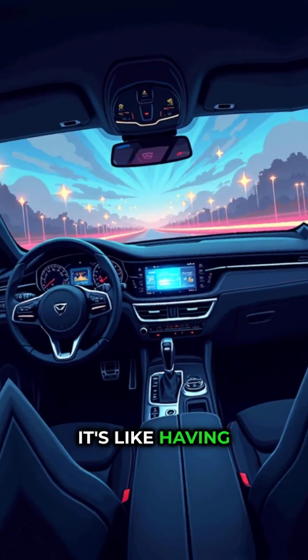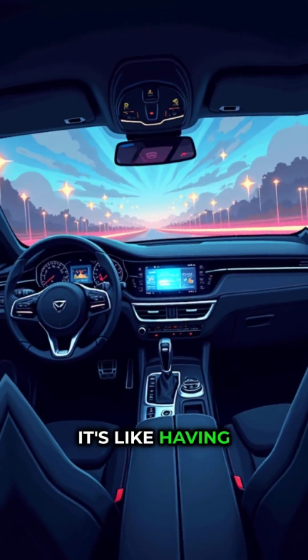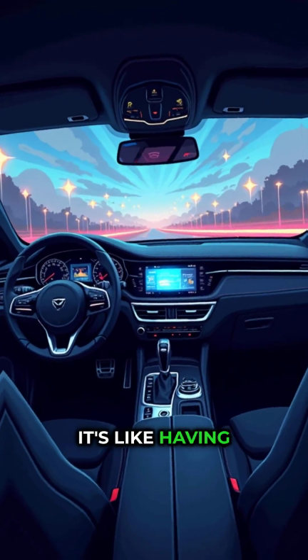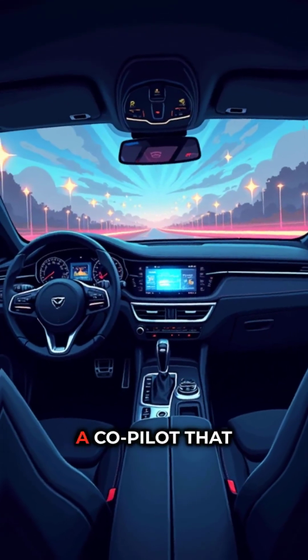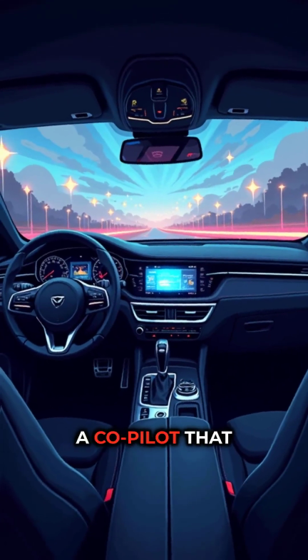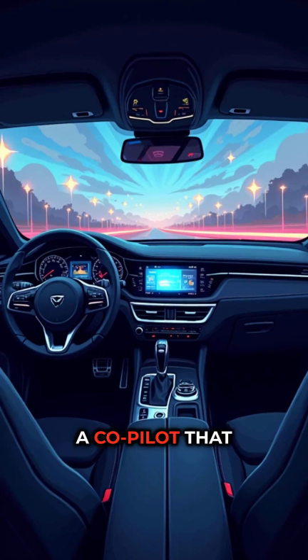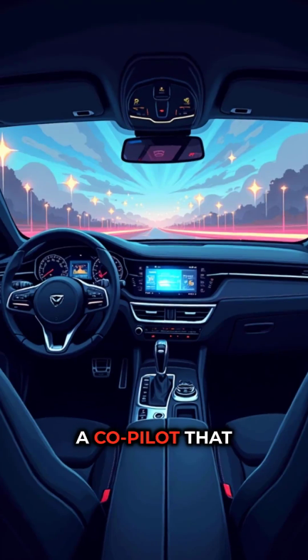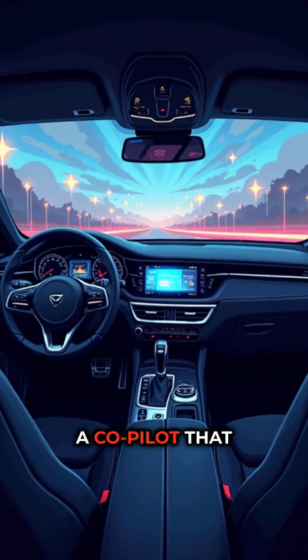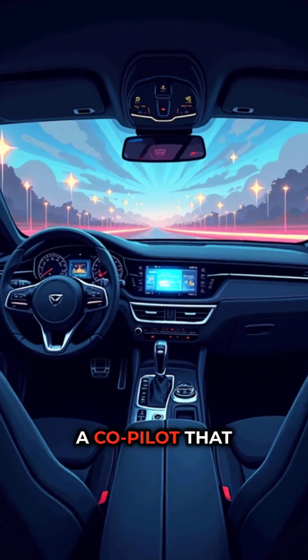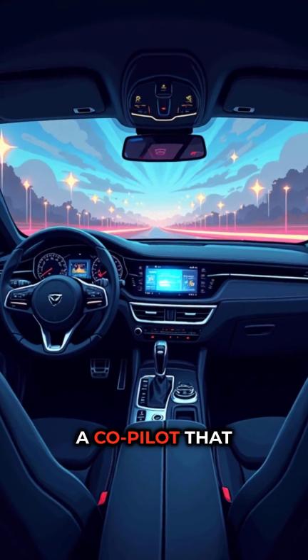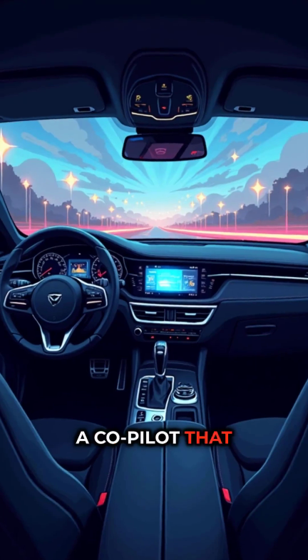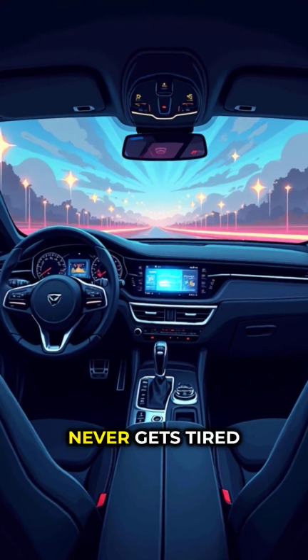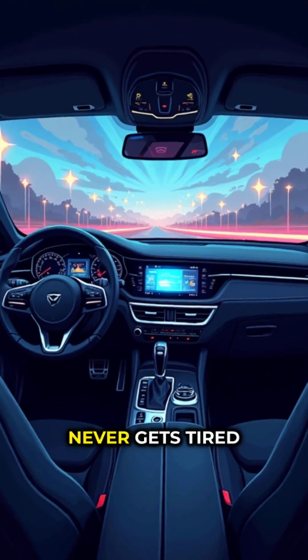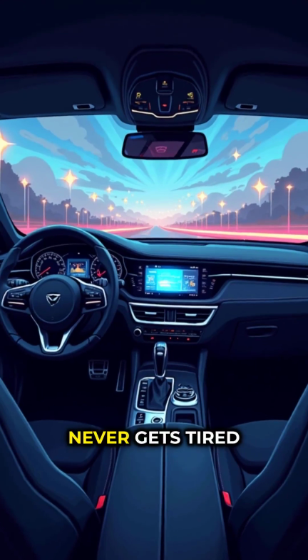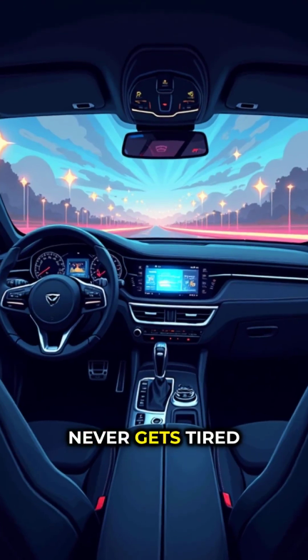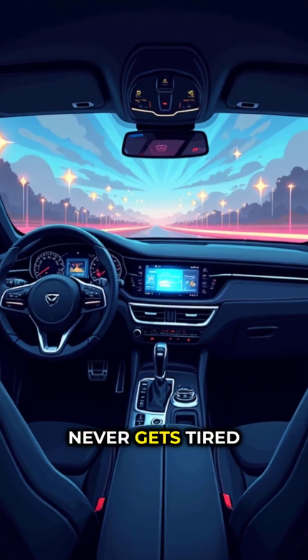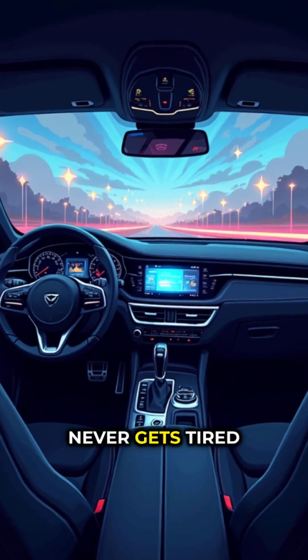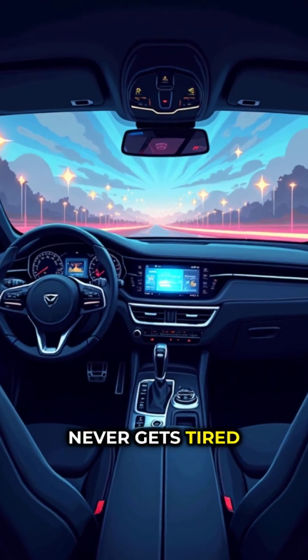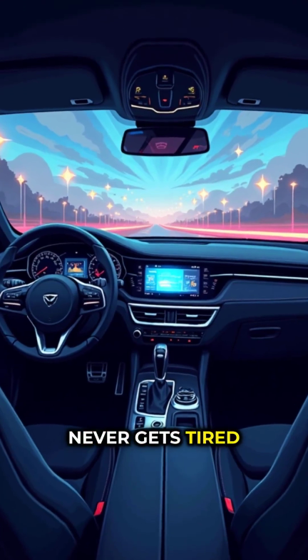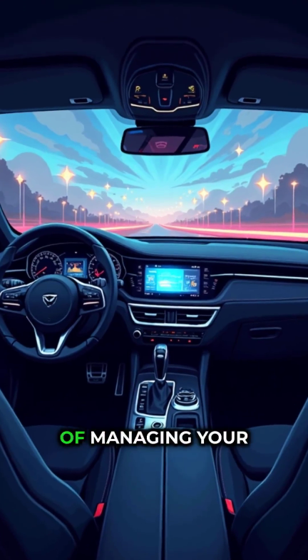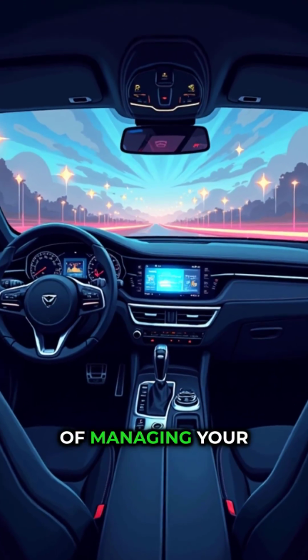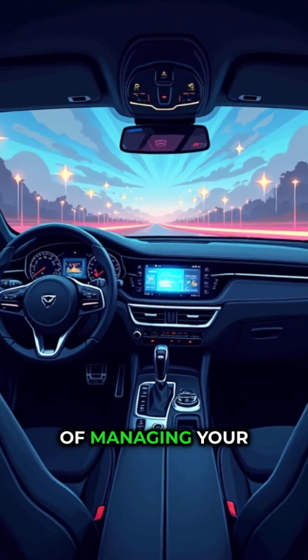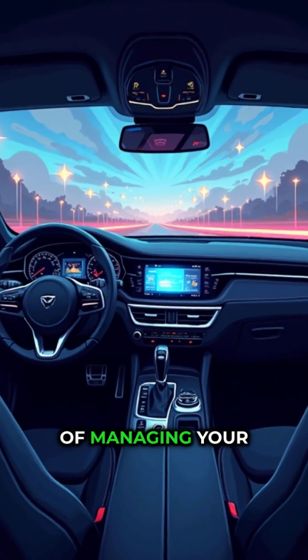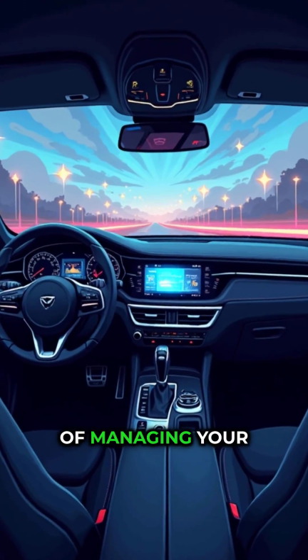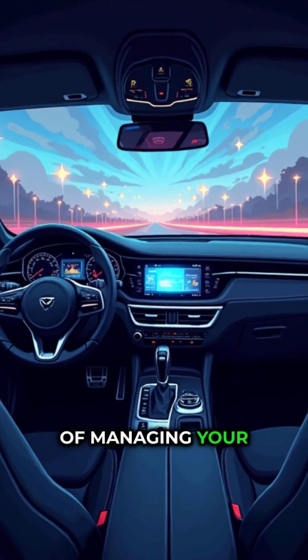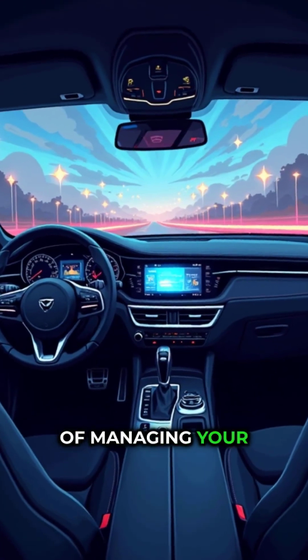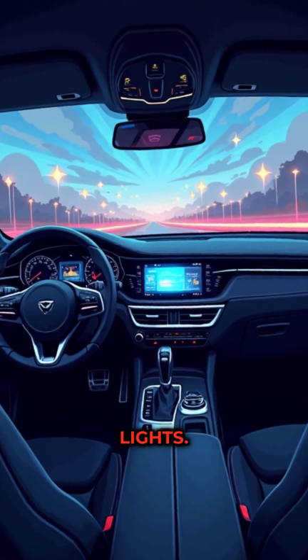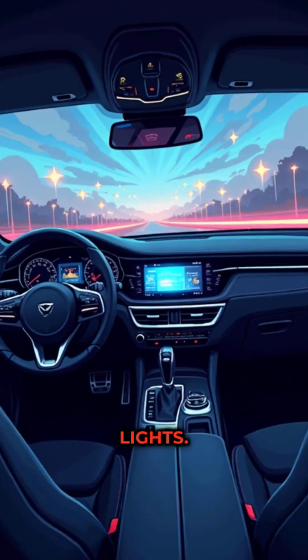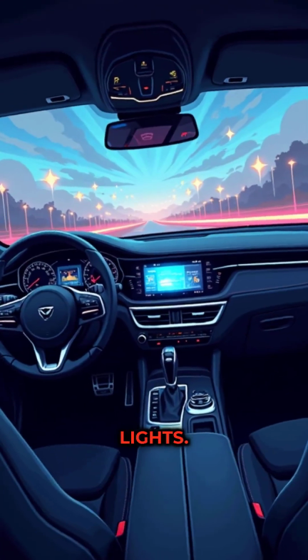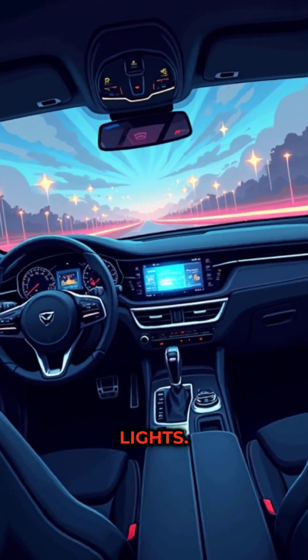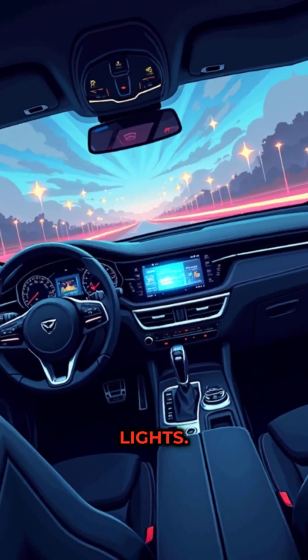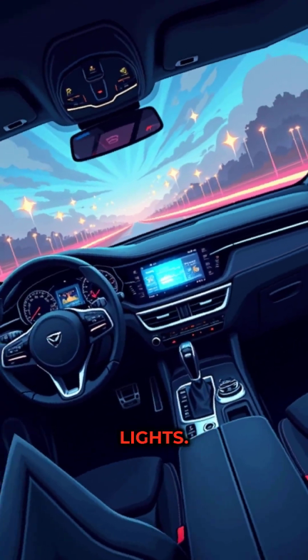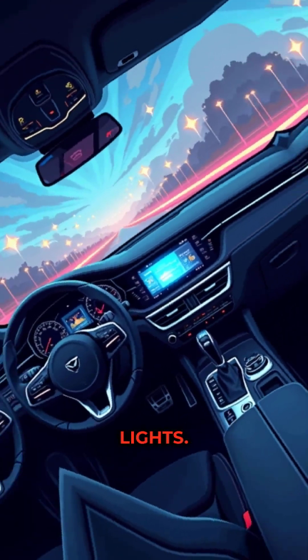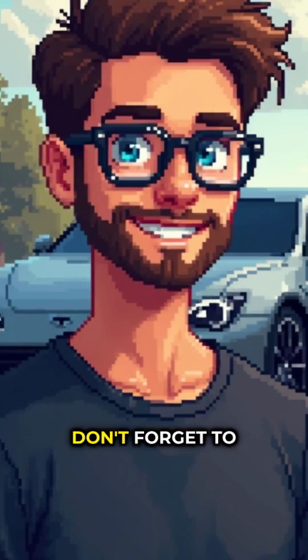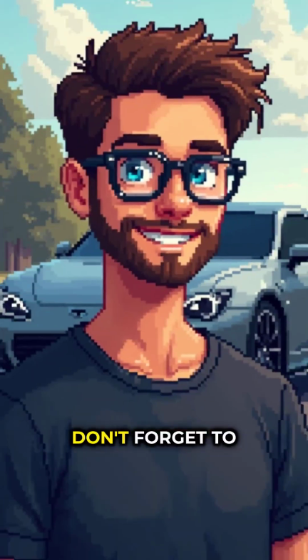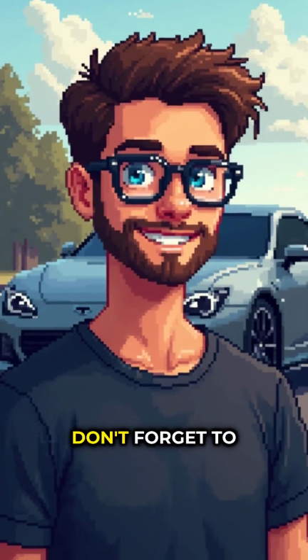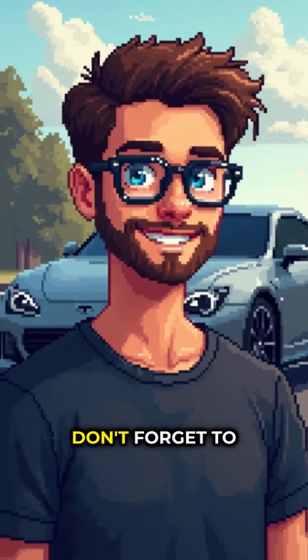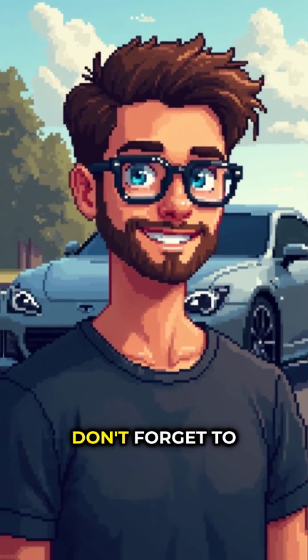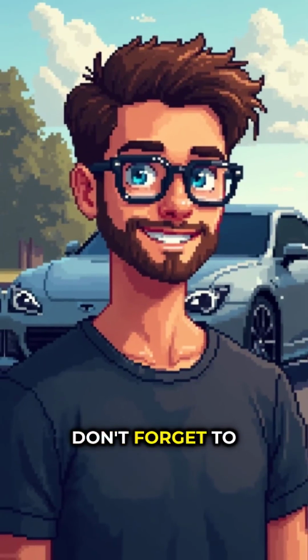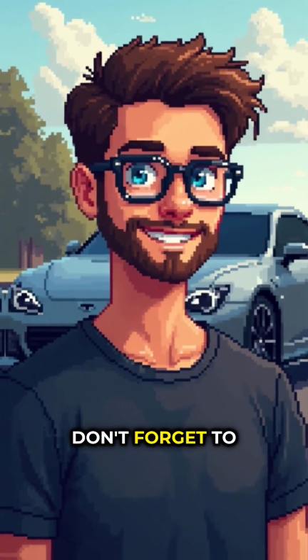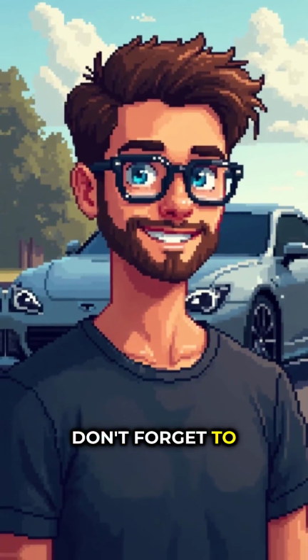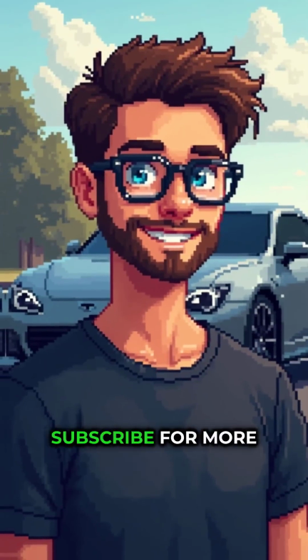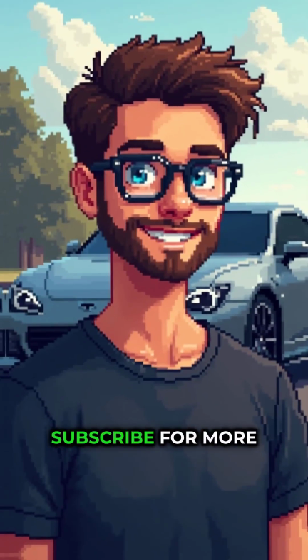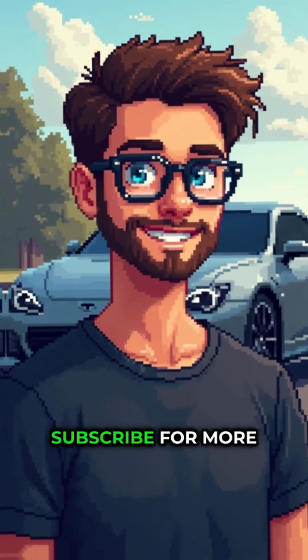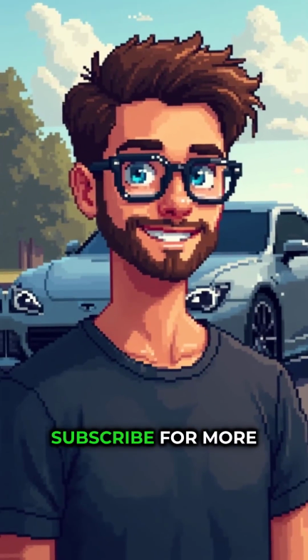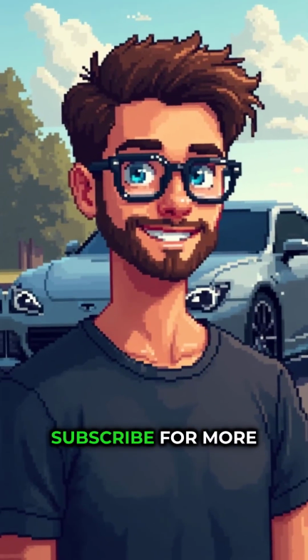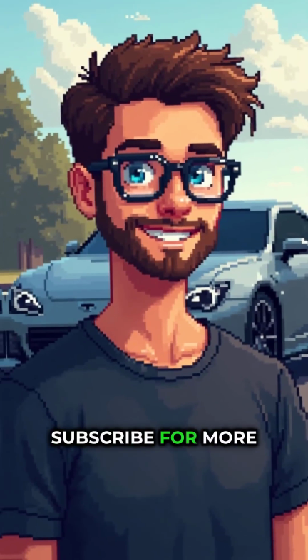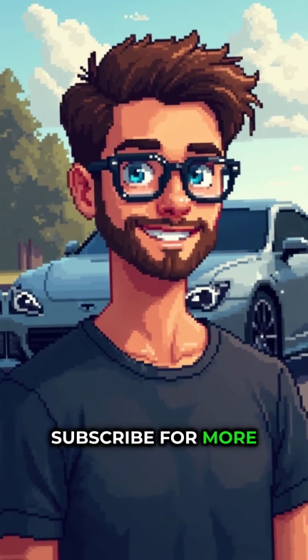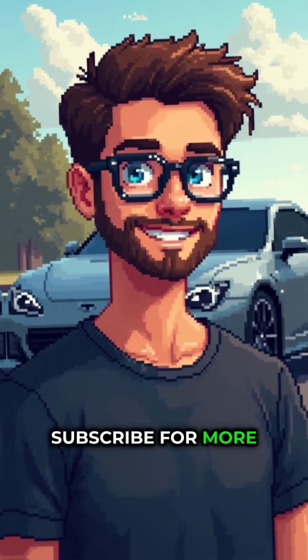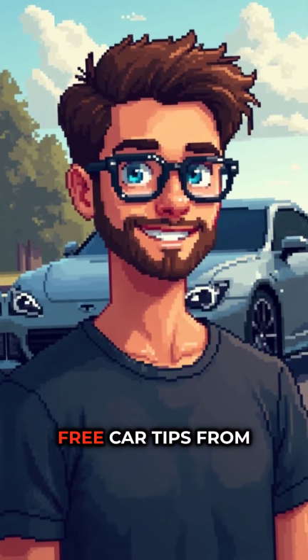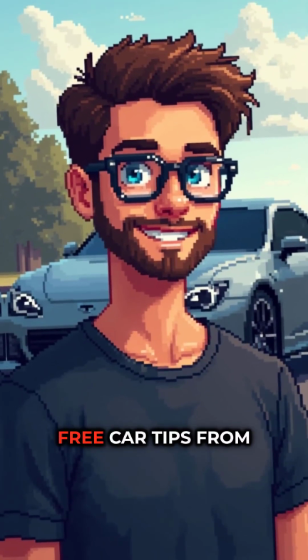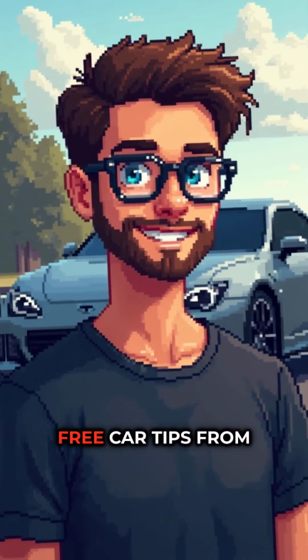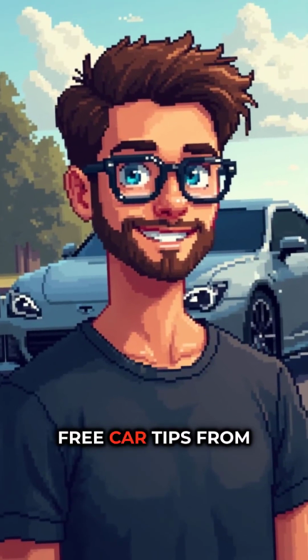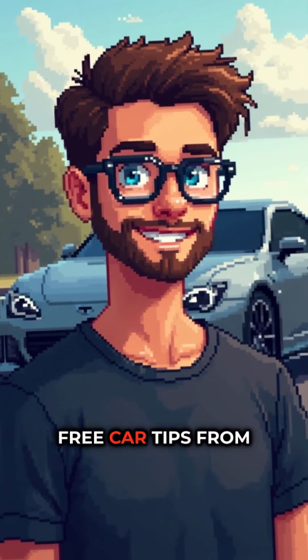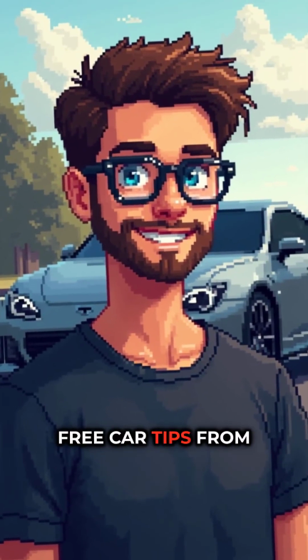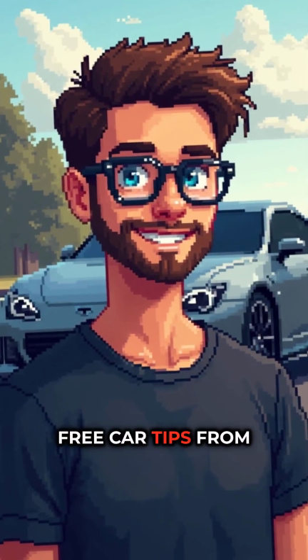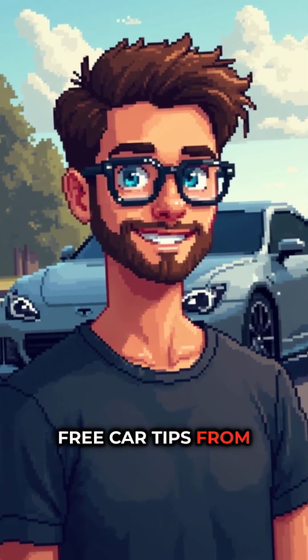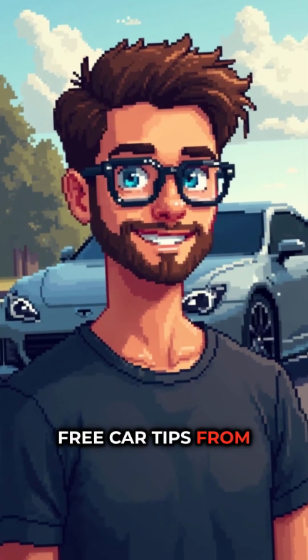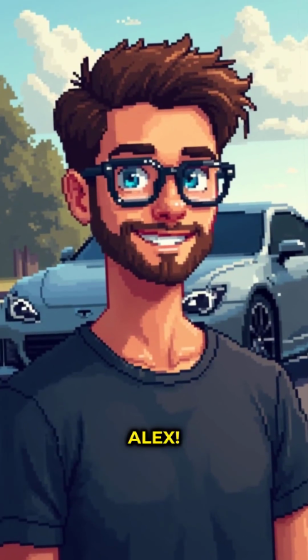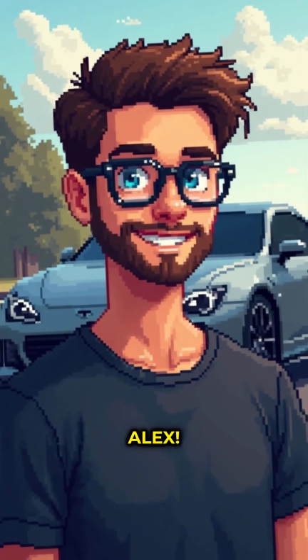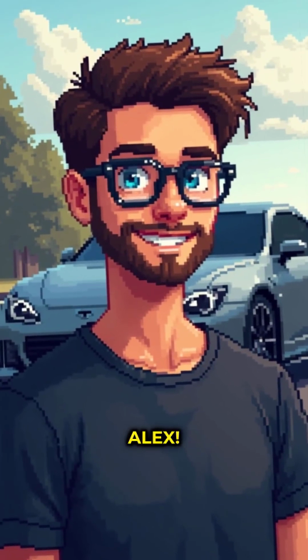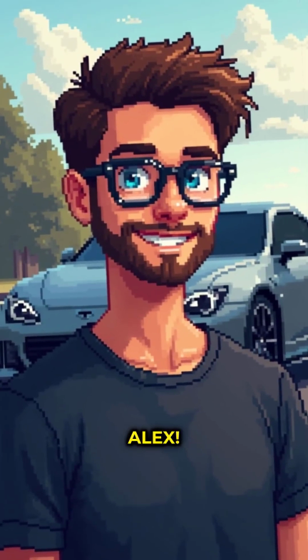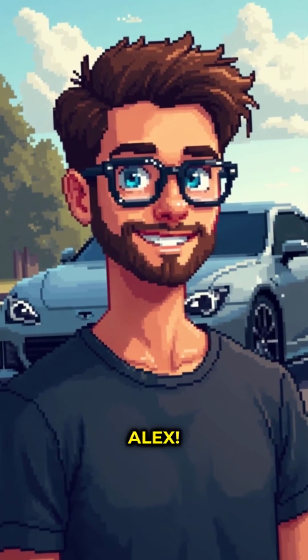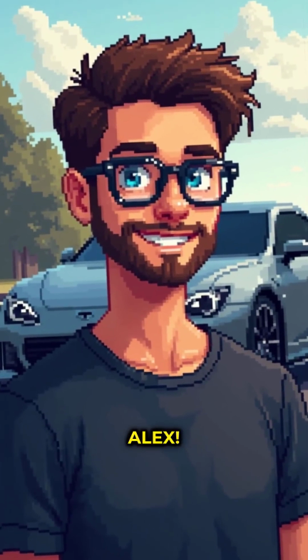It's like having a co-pilot that never gets tired of managing your lights. Don't forget to subscribe for more free car tips from Alex.